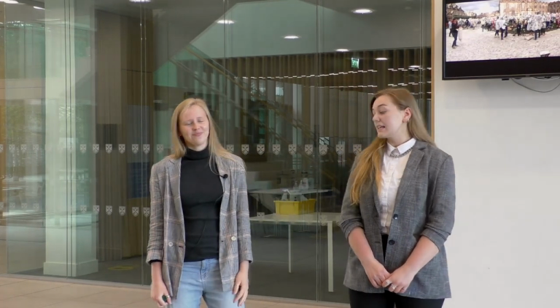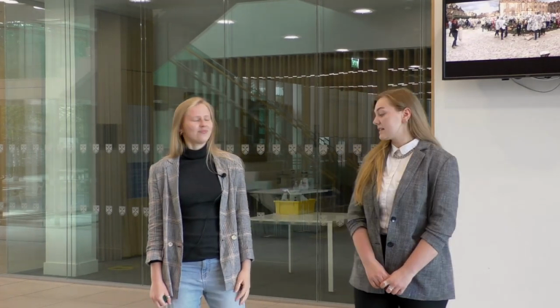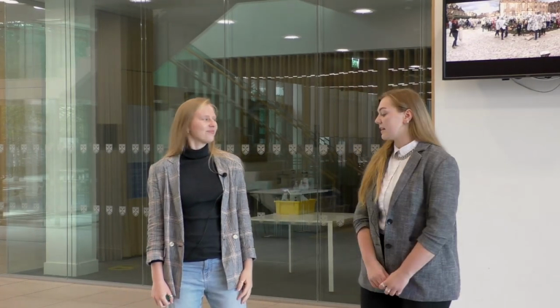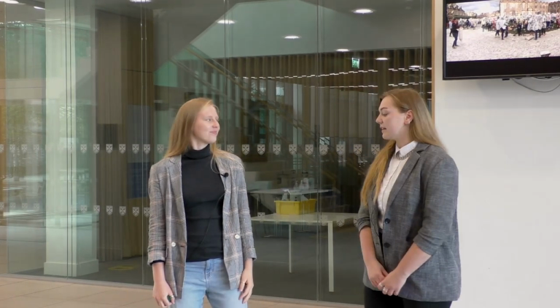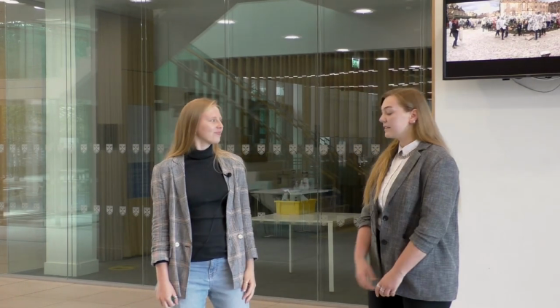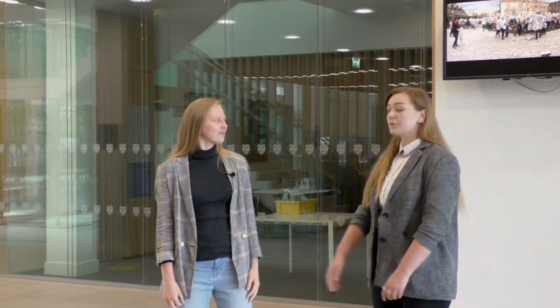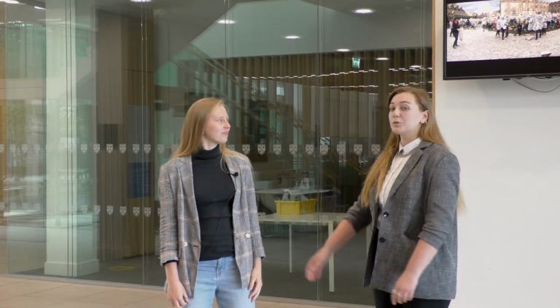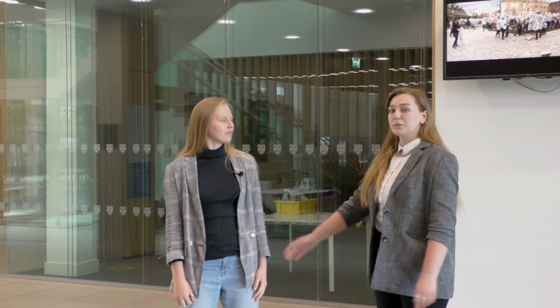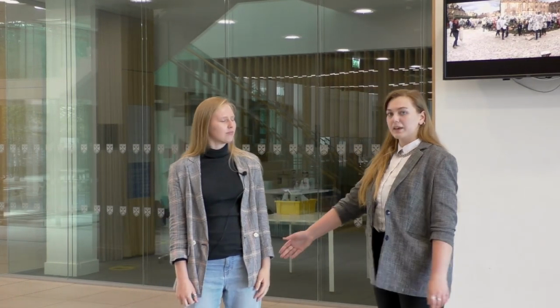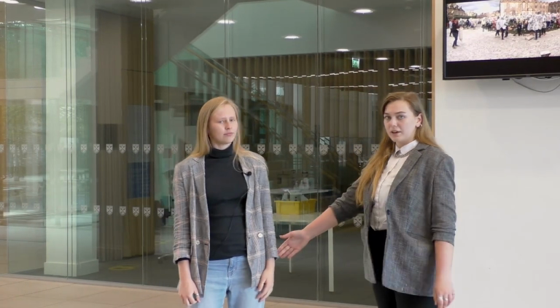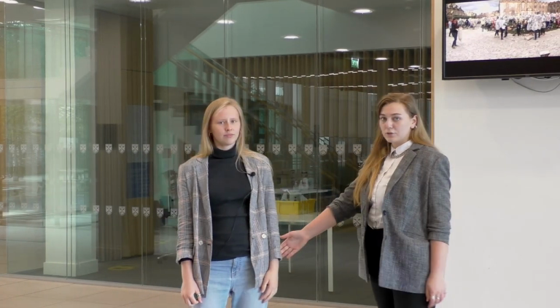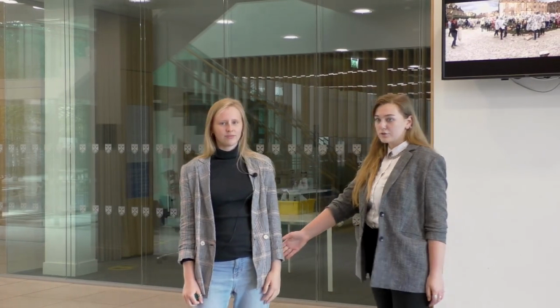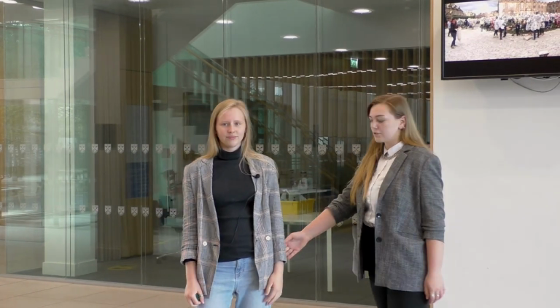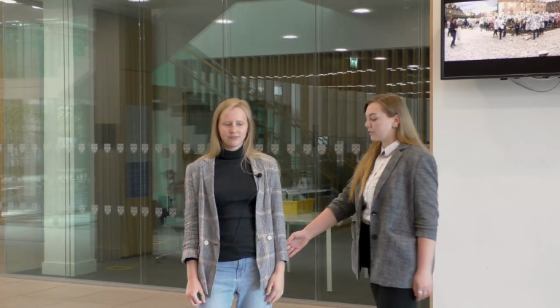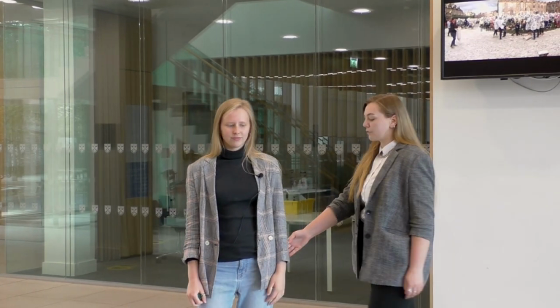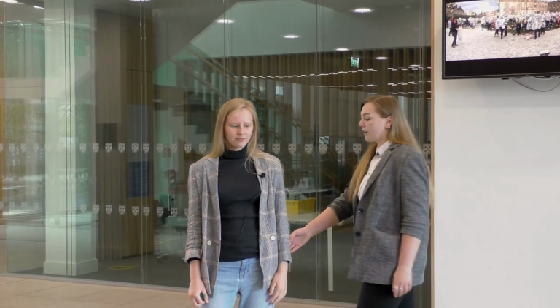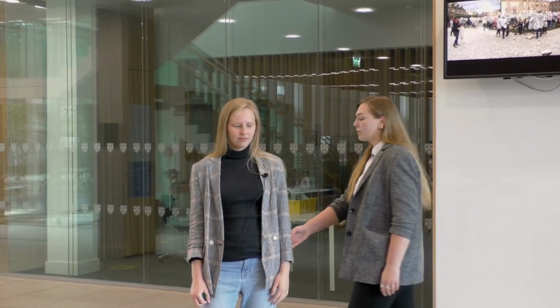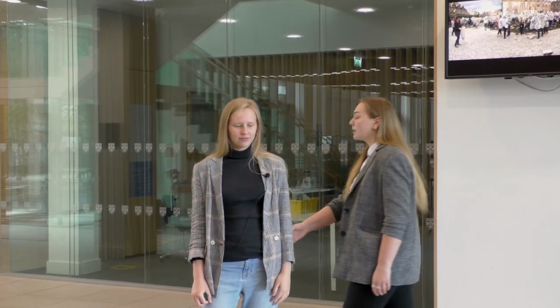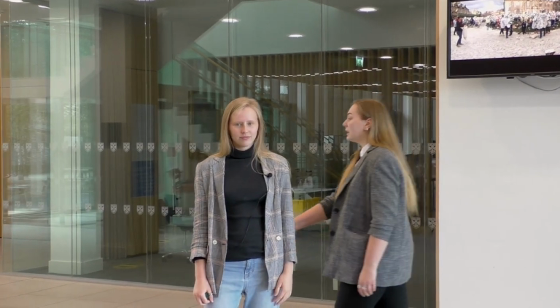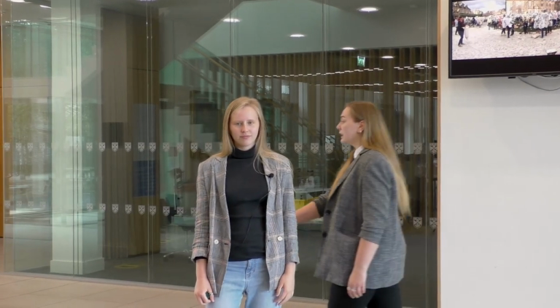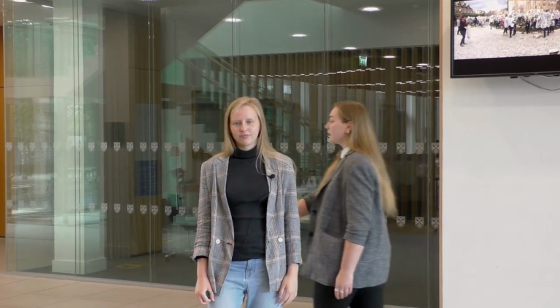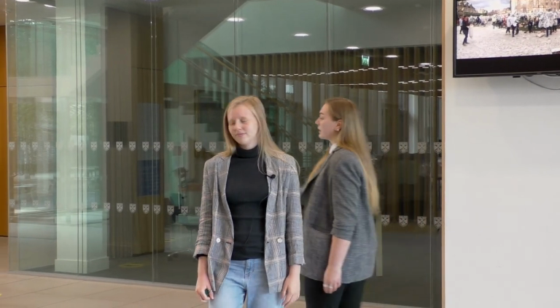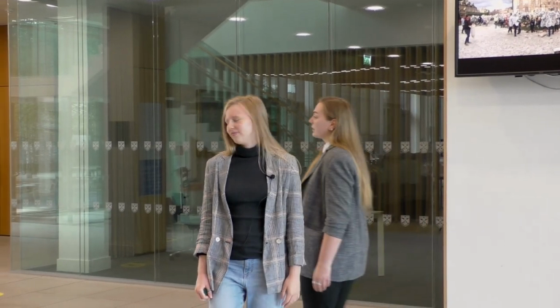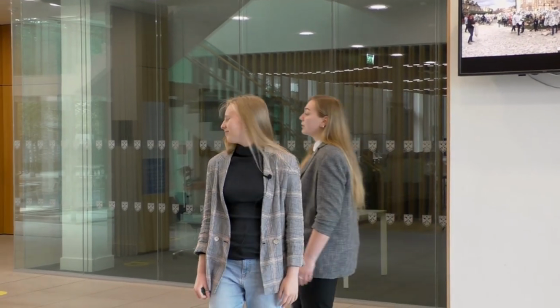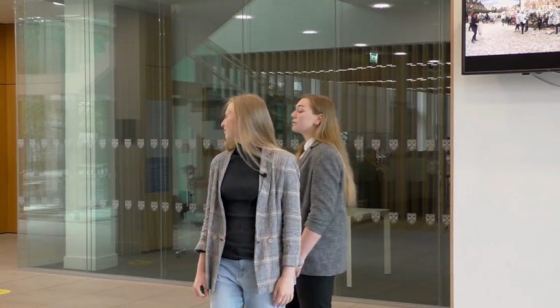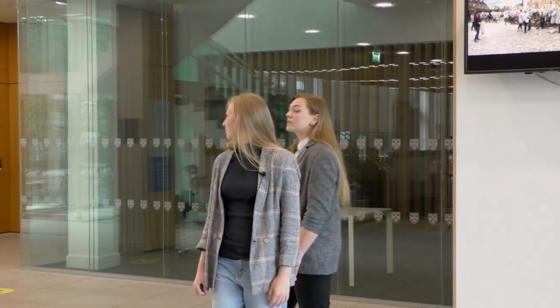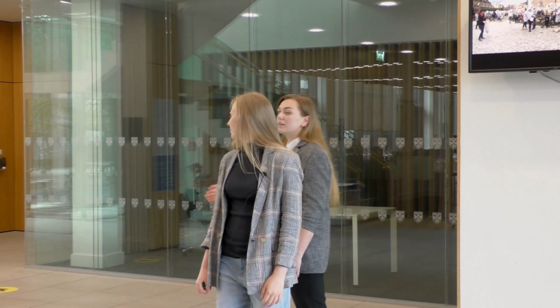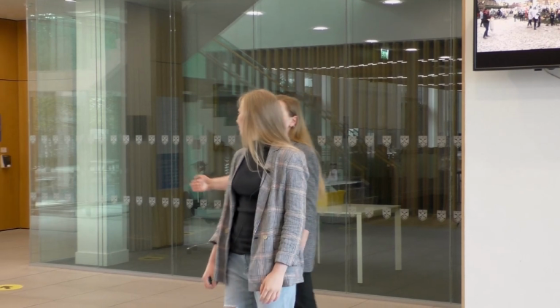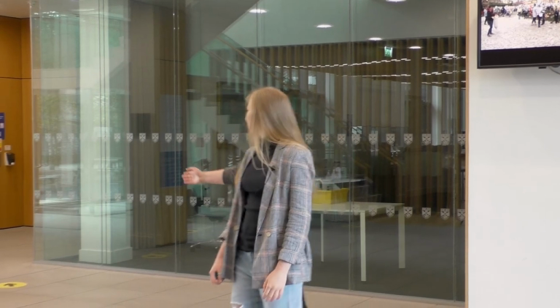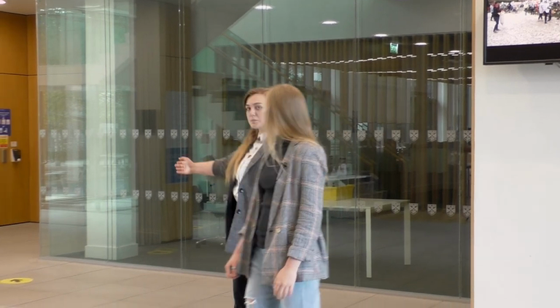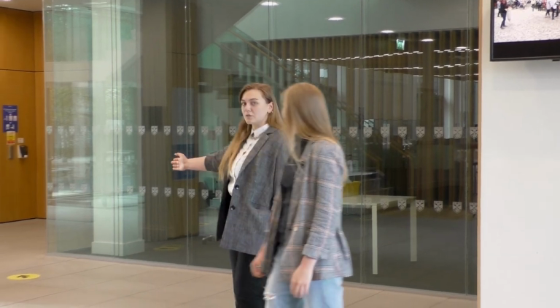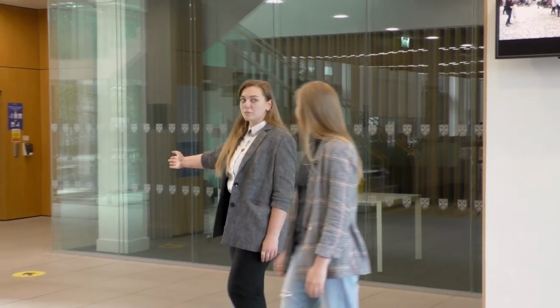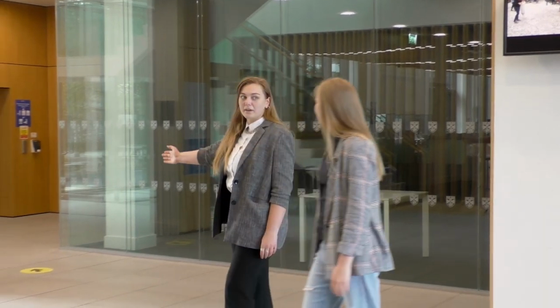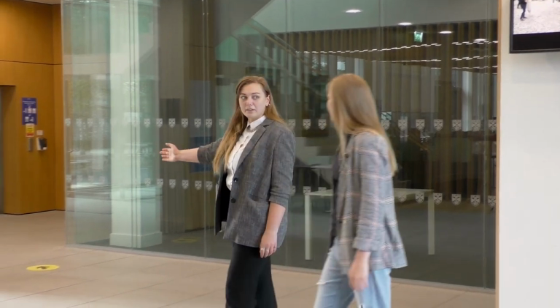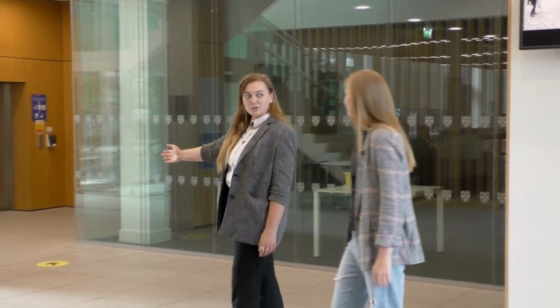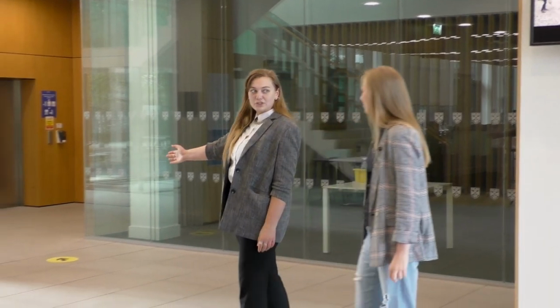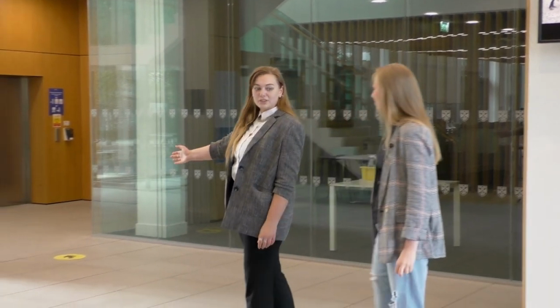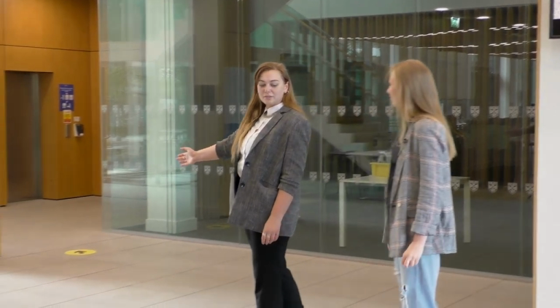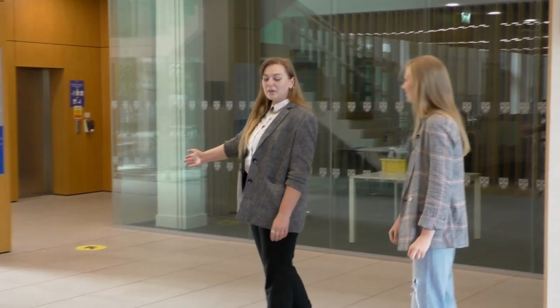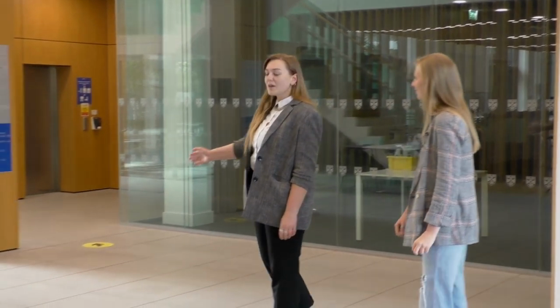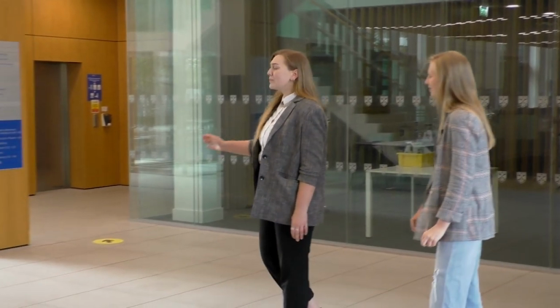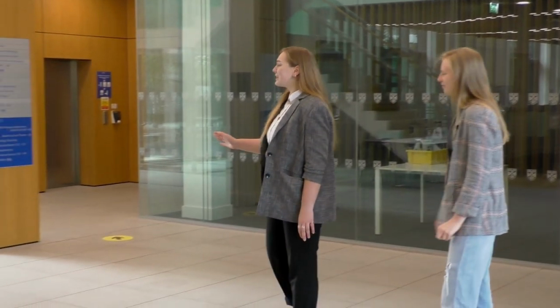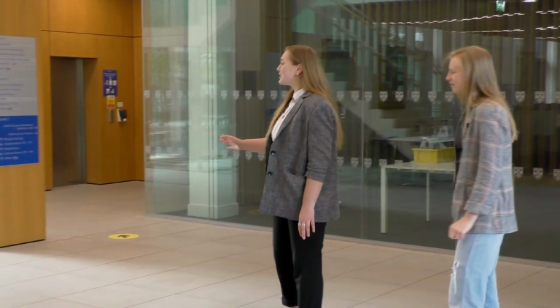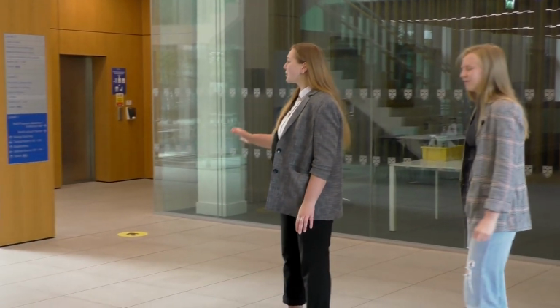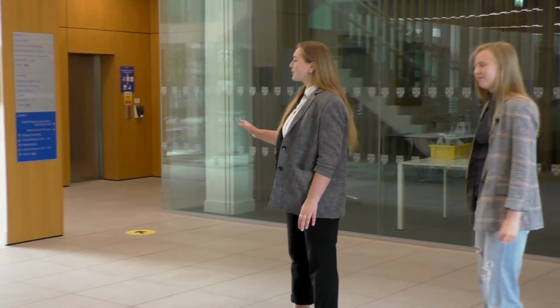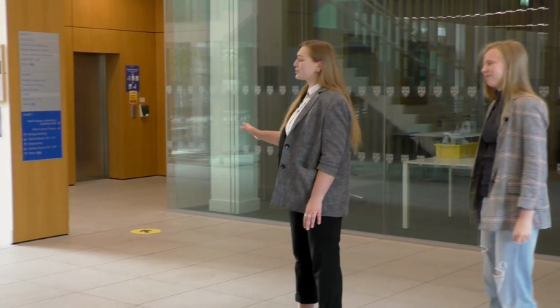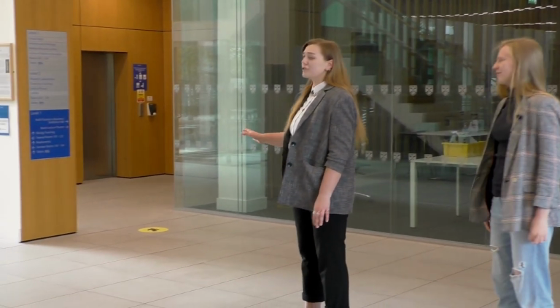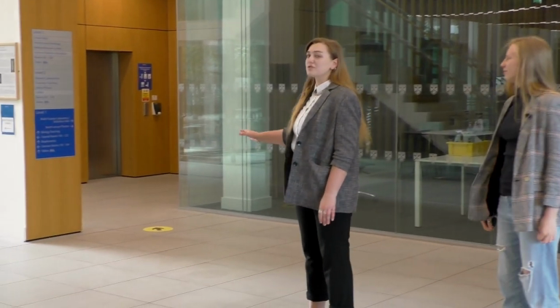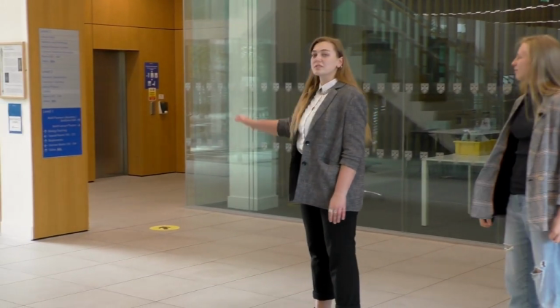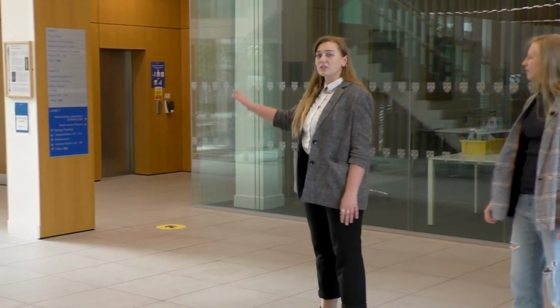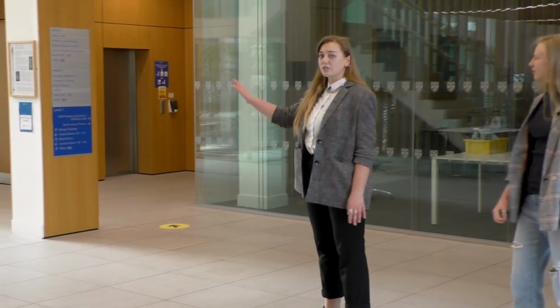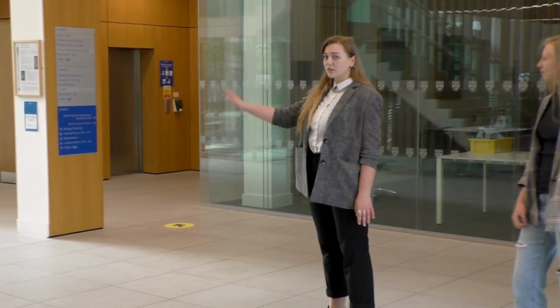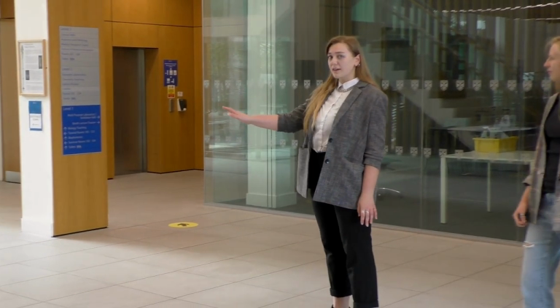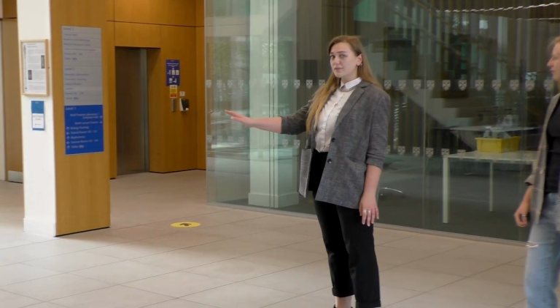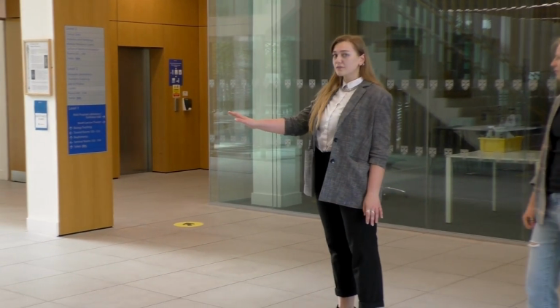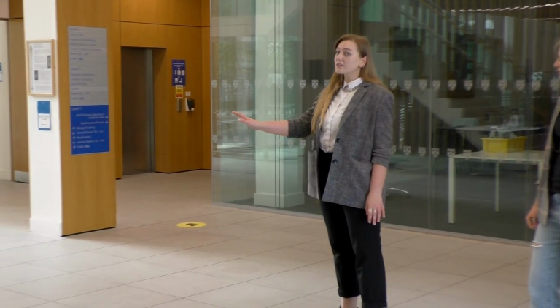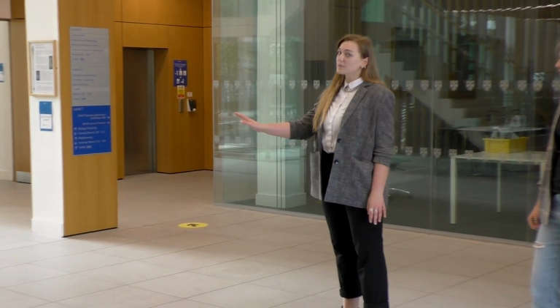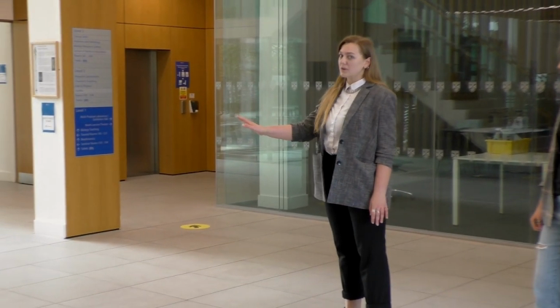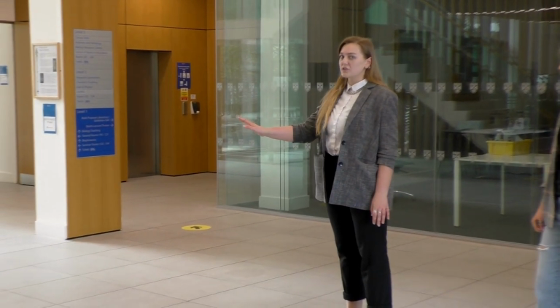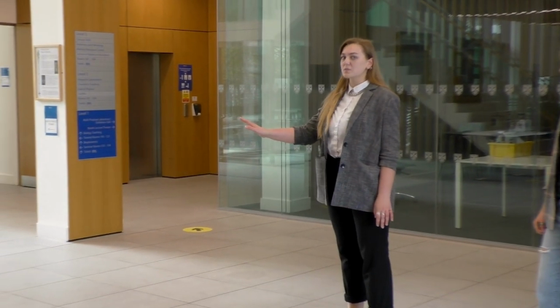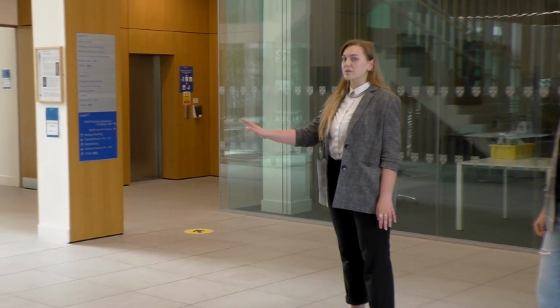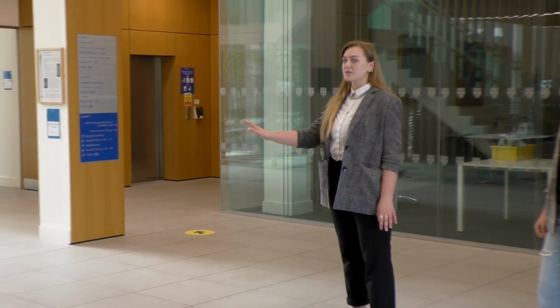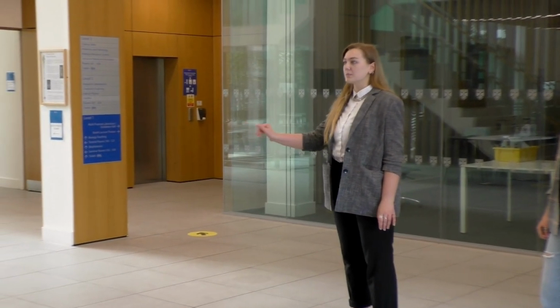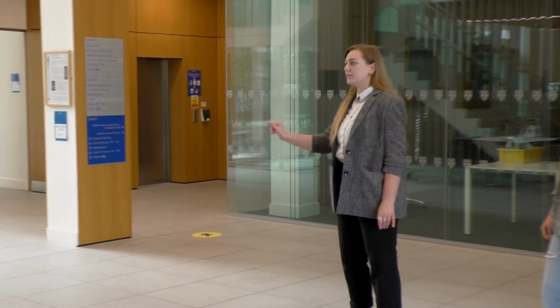Inside there will be arrows on the ground leading you to the labs of biology. Please make sure to stick to your left as much as possible.